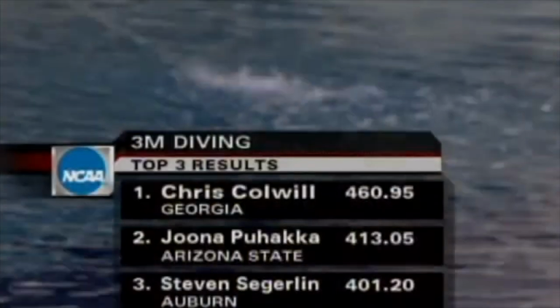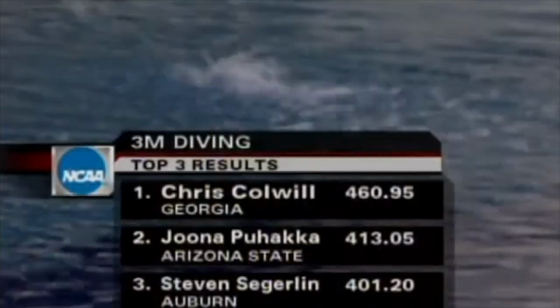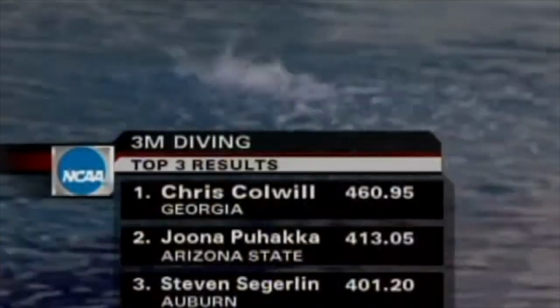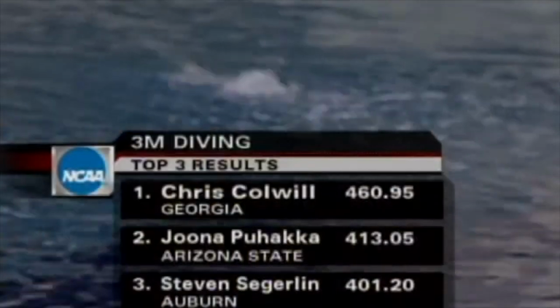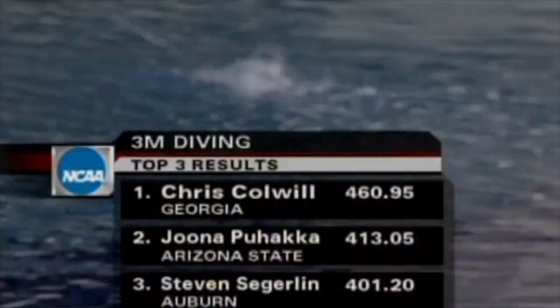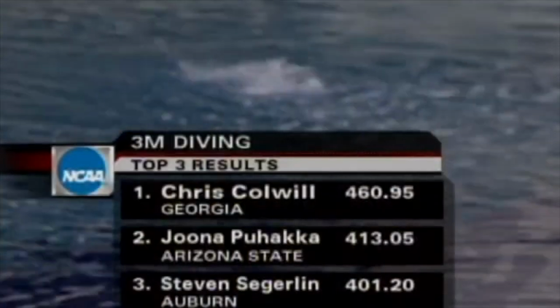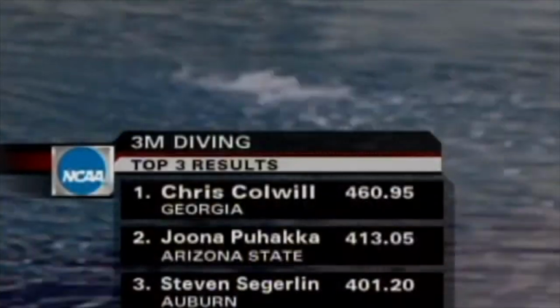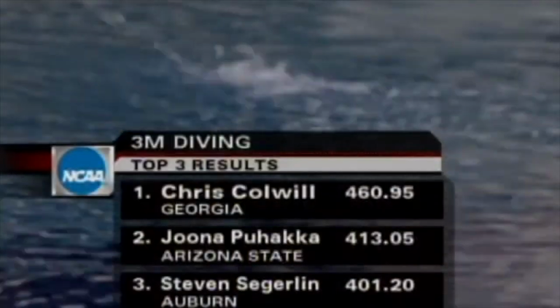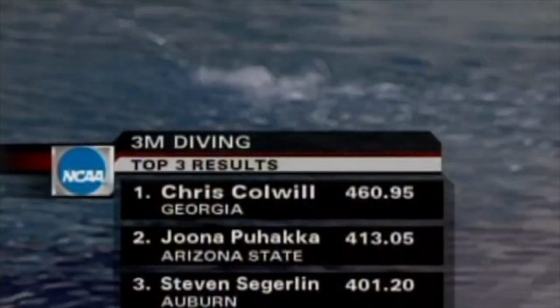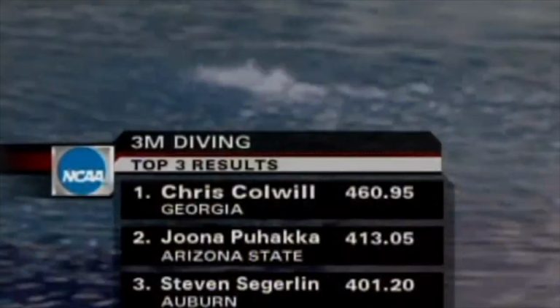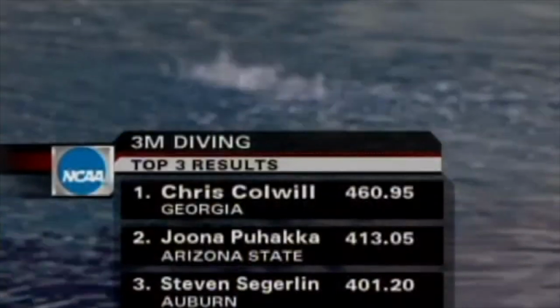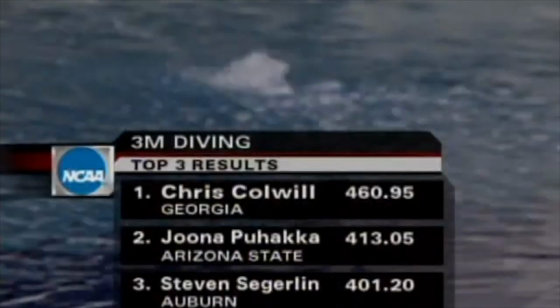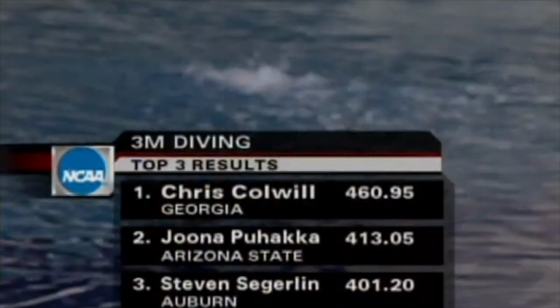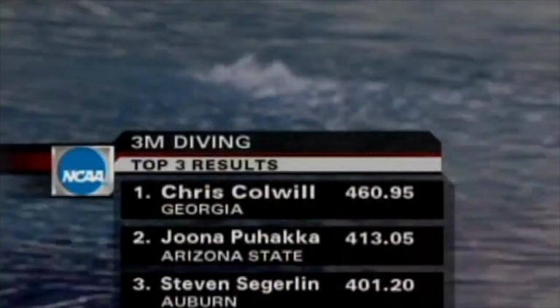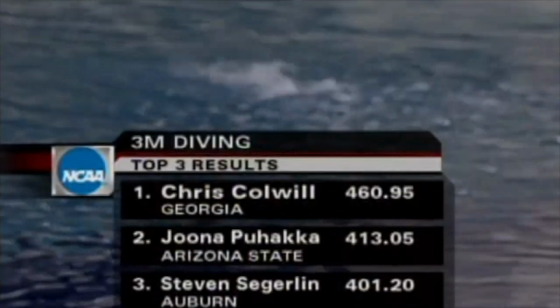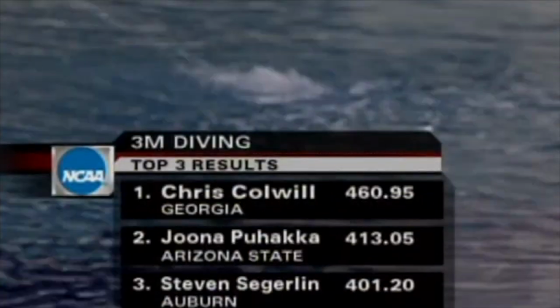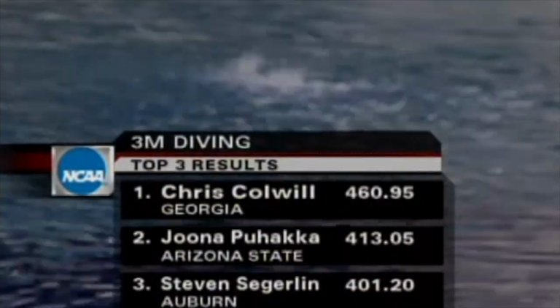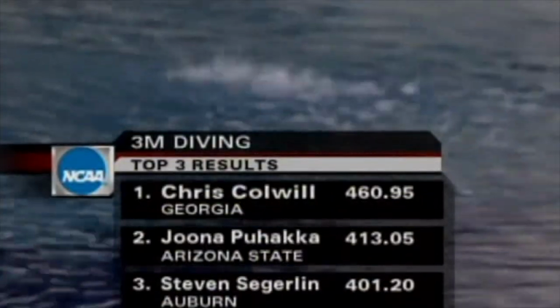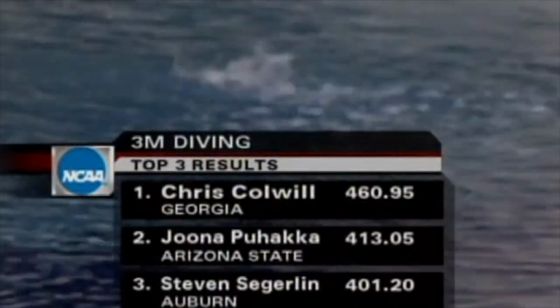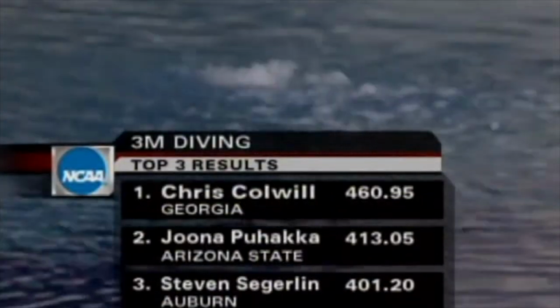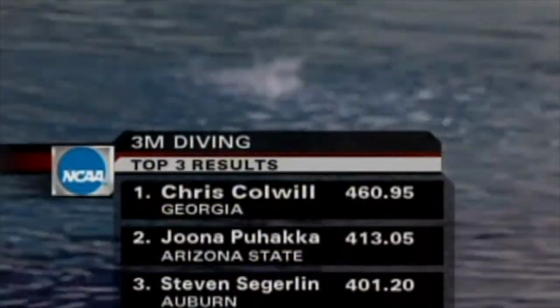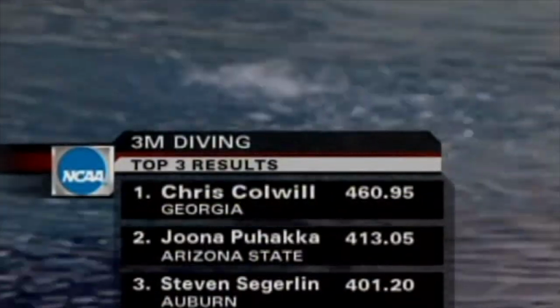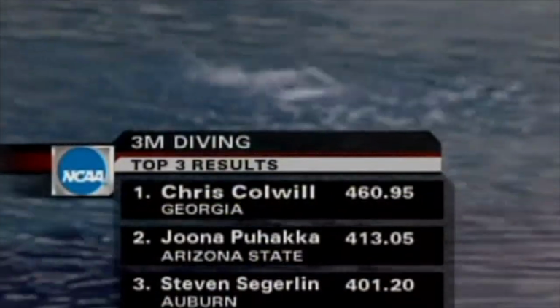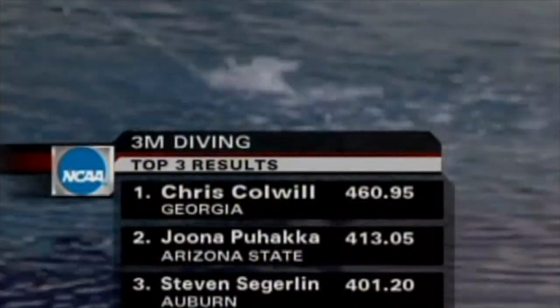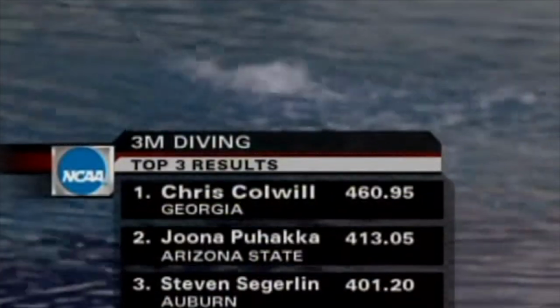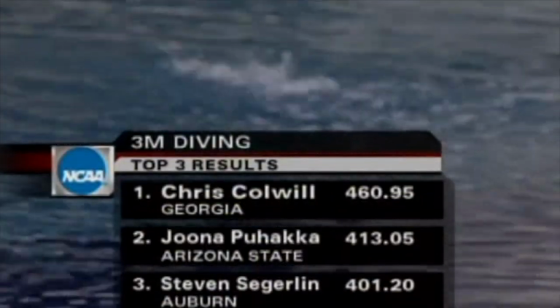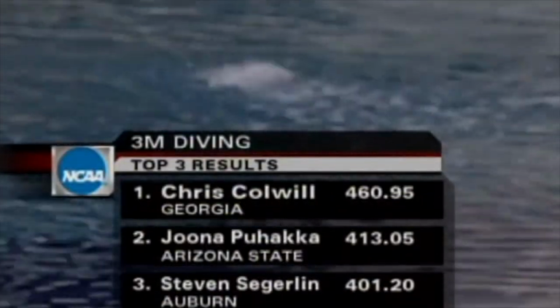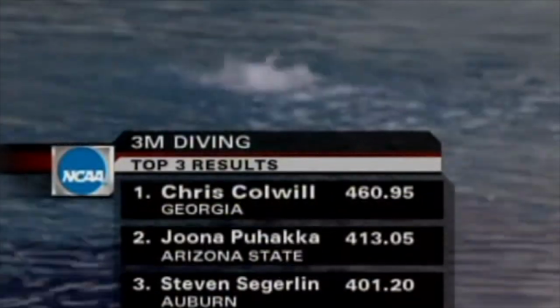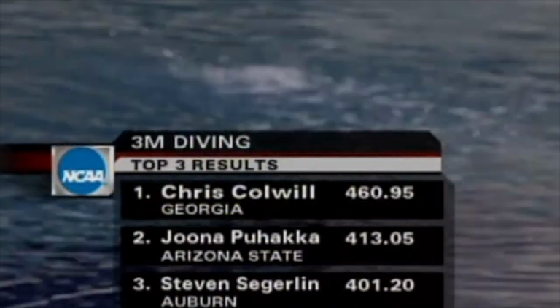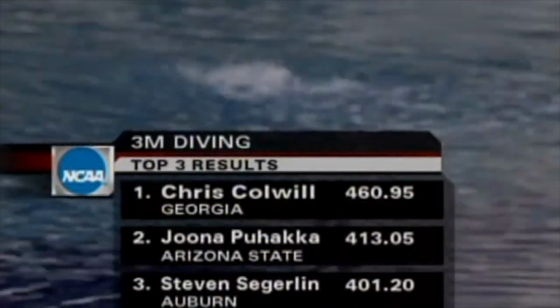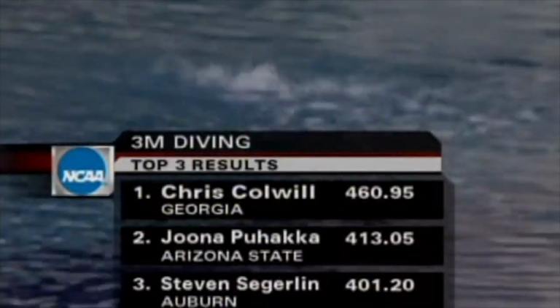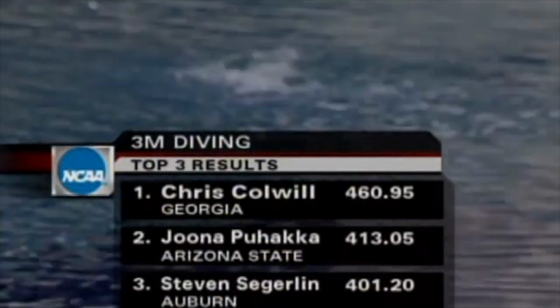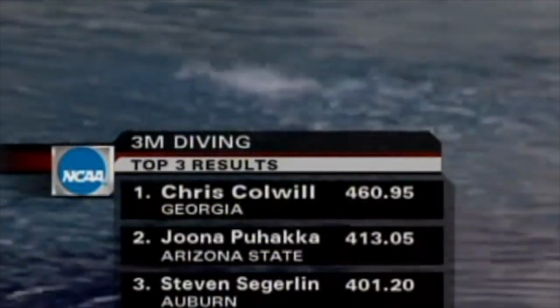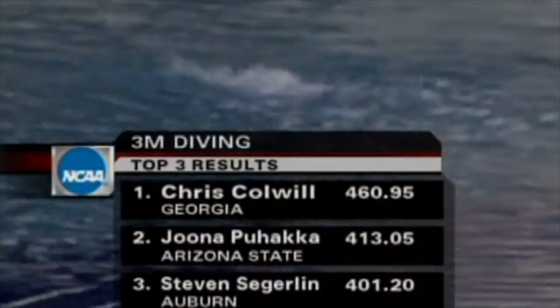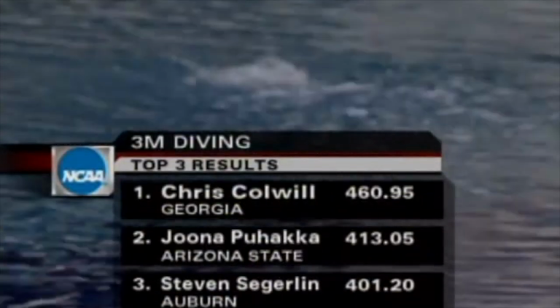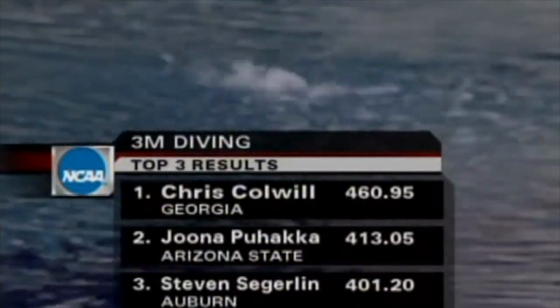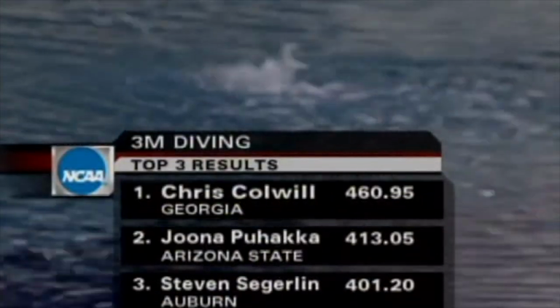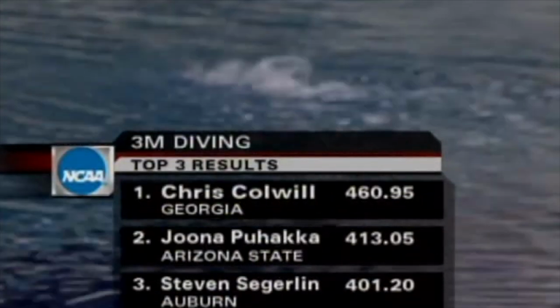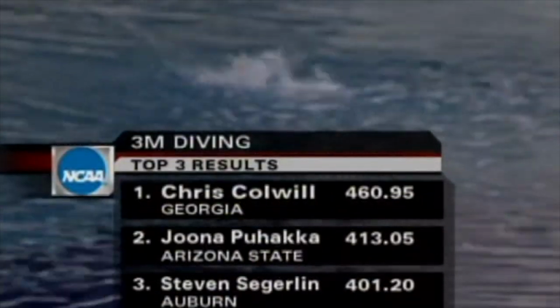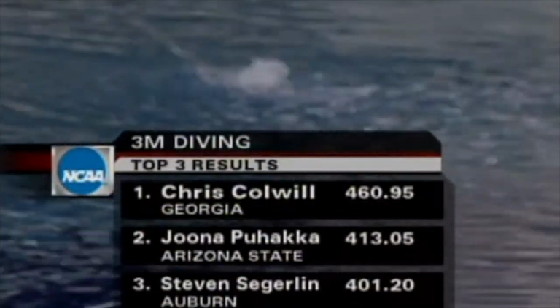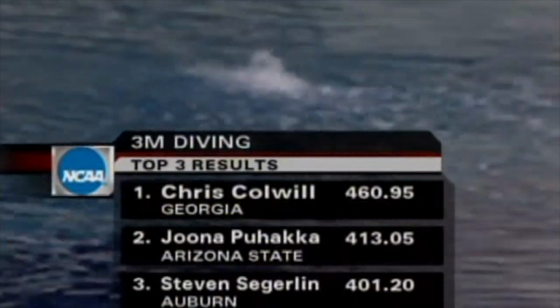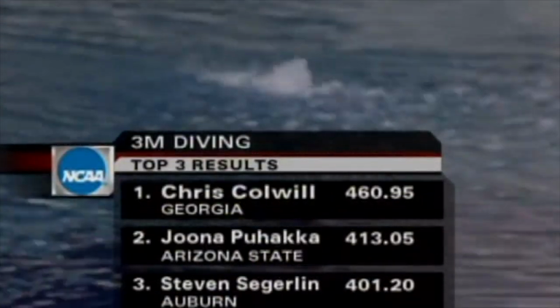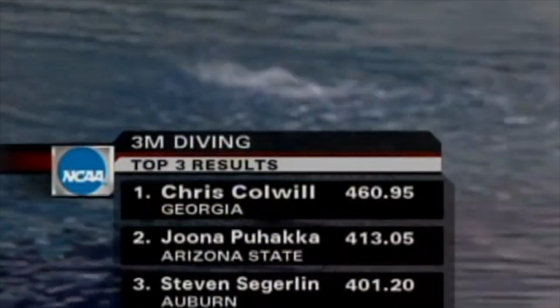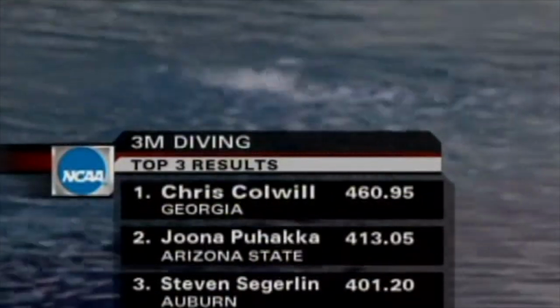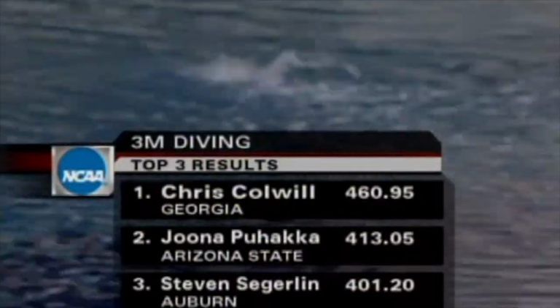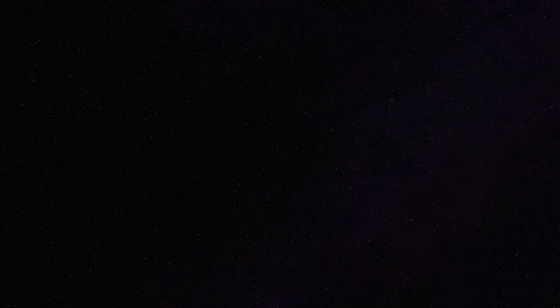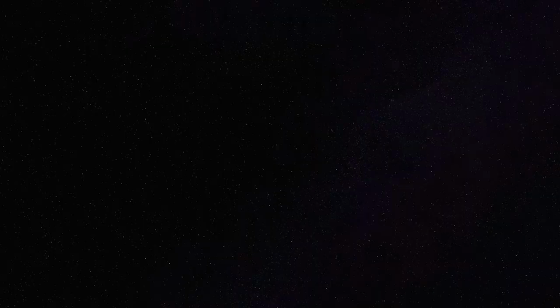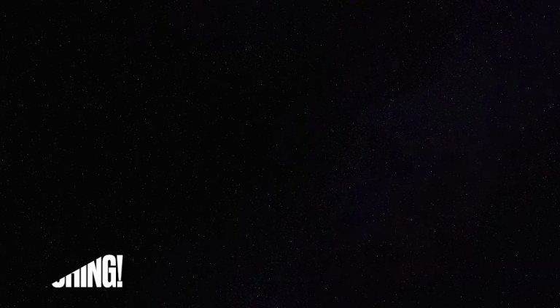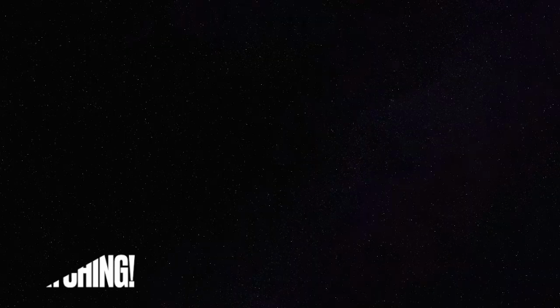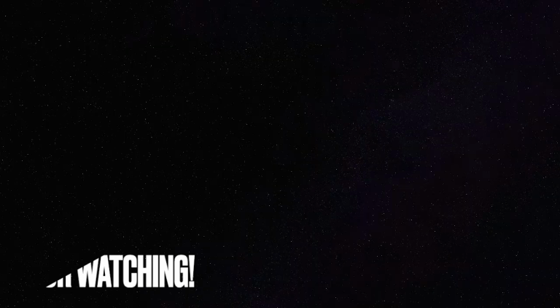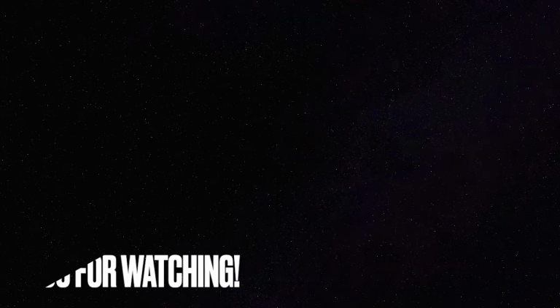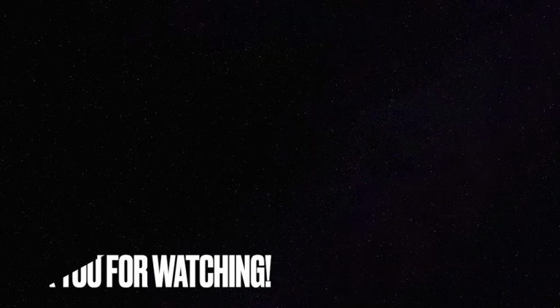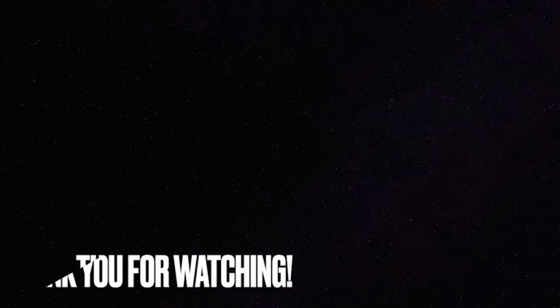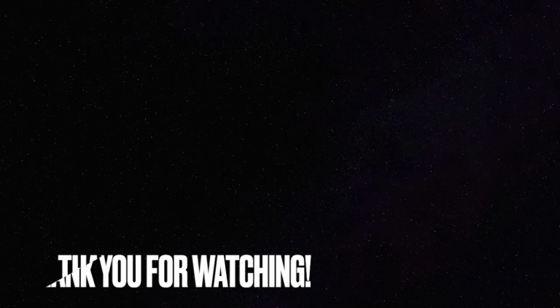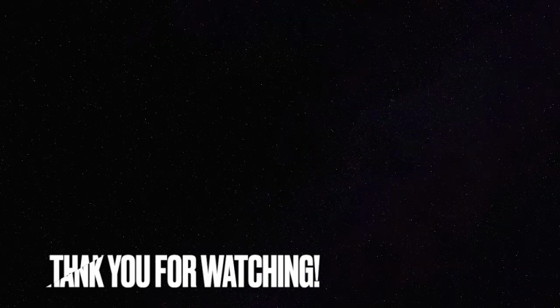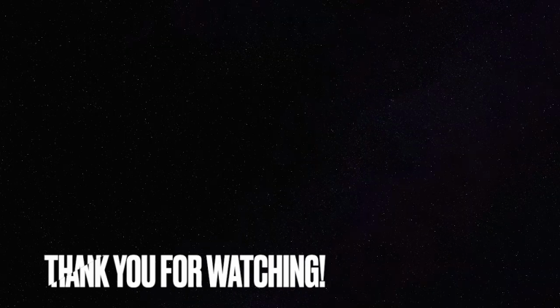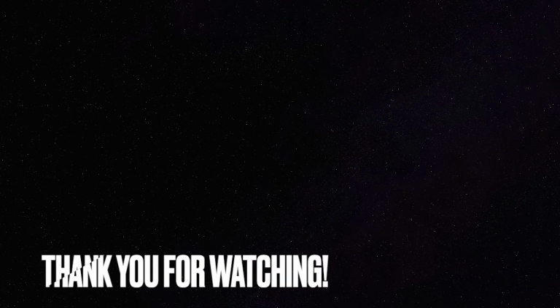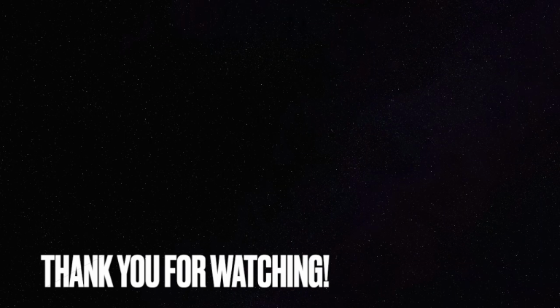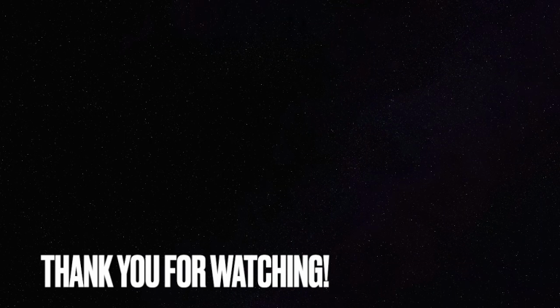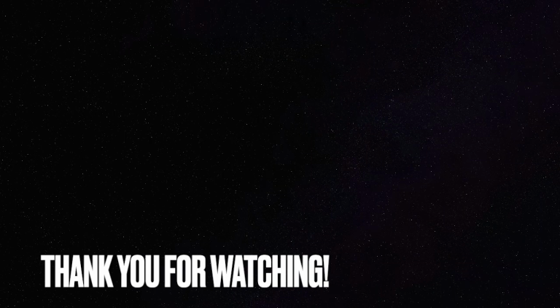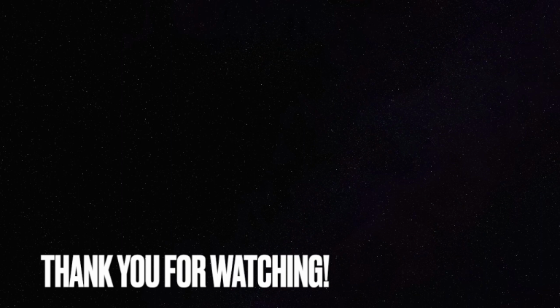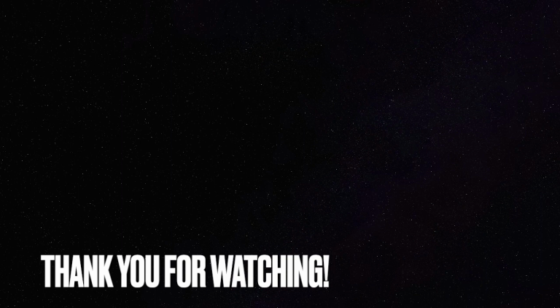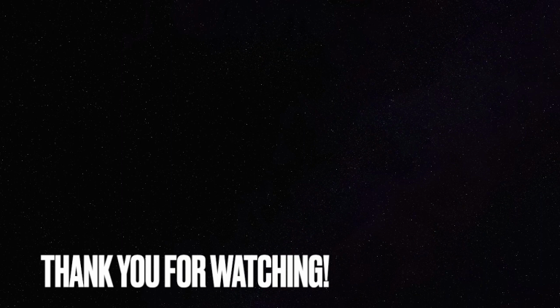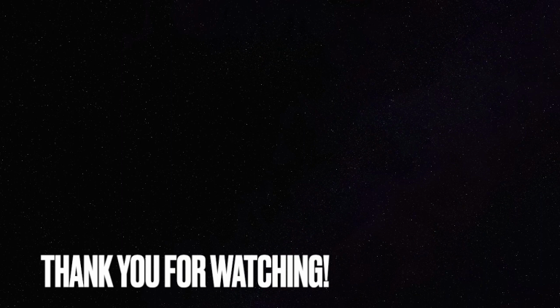The results on the three-meter springboard: Chris Colwell of Georgia wins it, followed by Pujaka, and Segerlin of Auburn rates third.